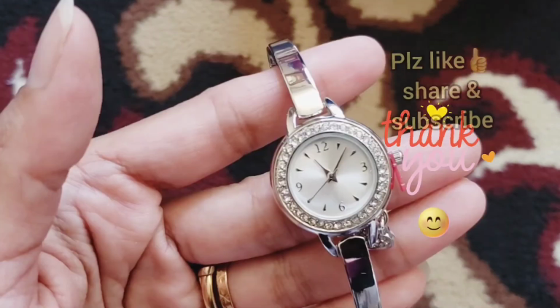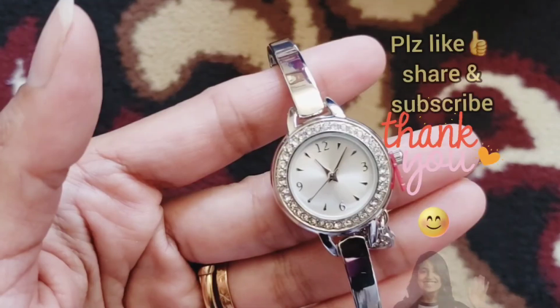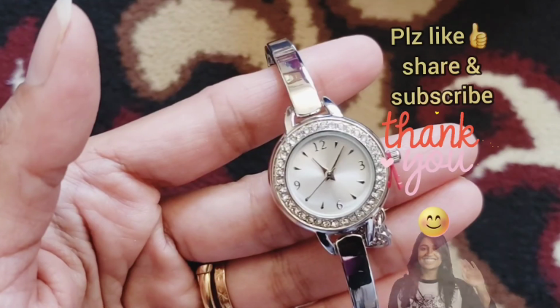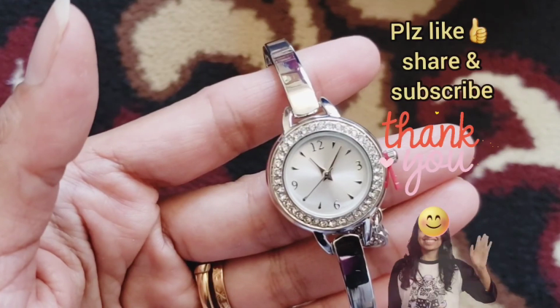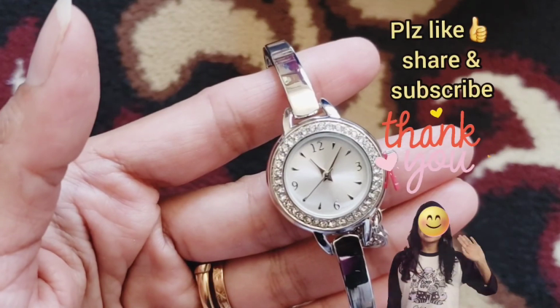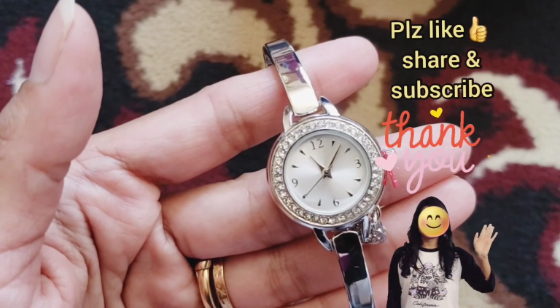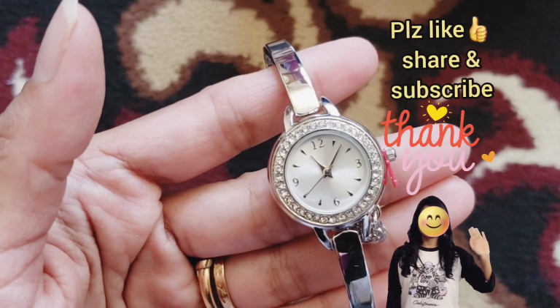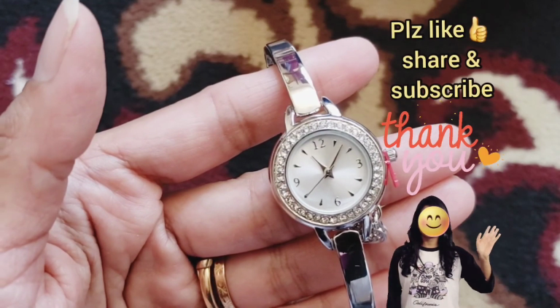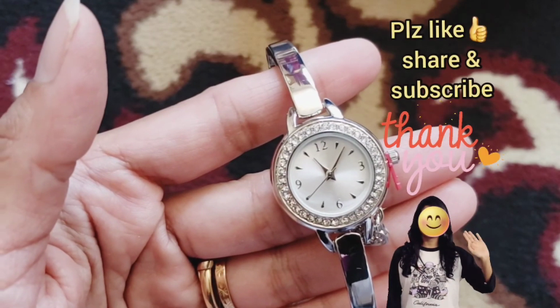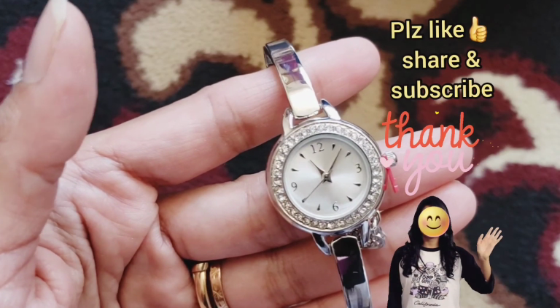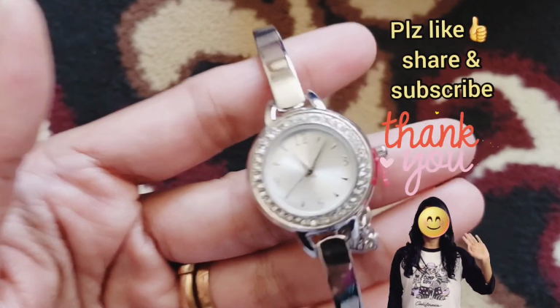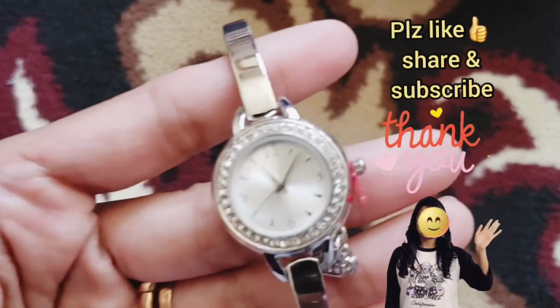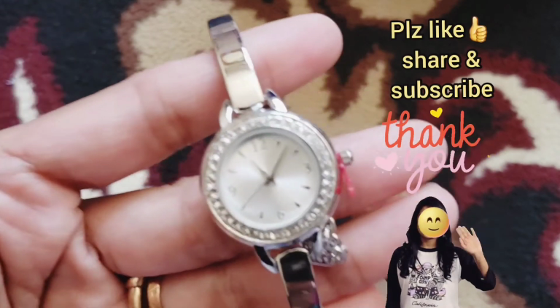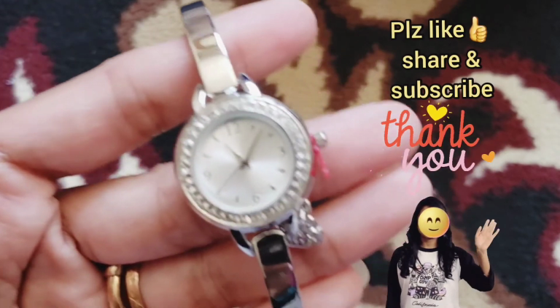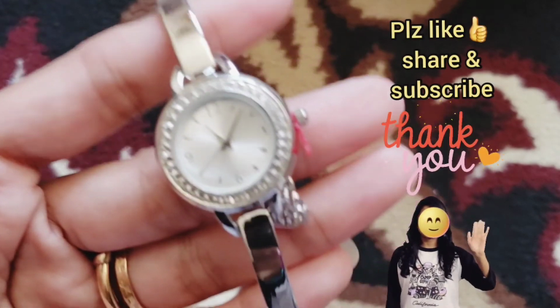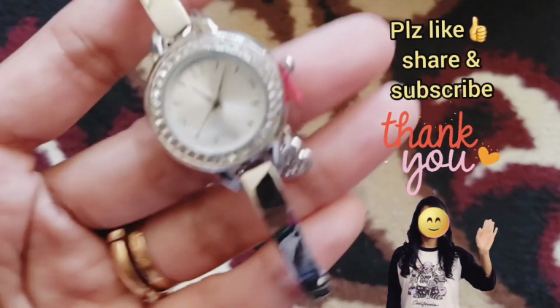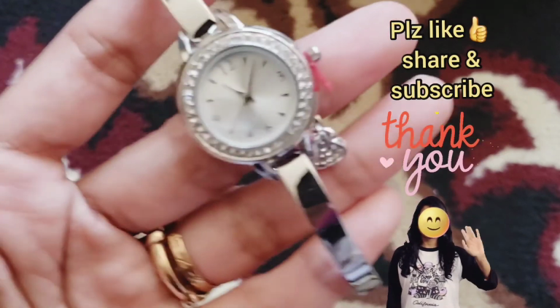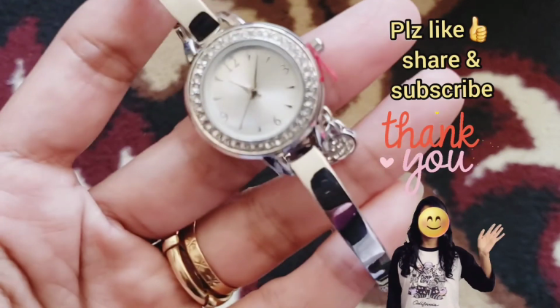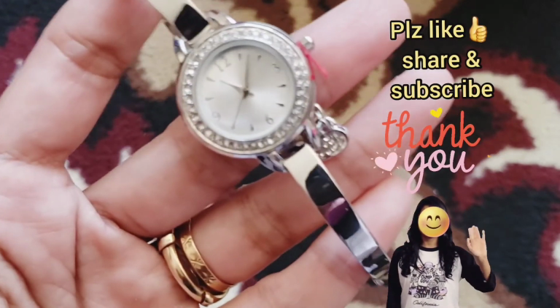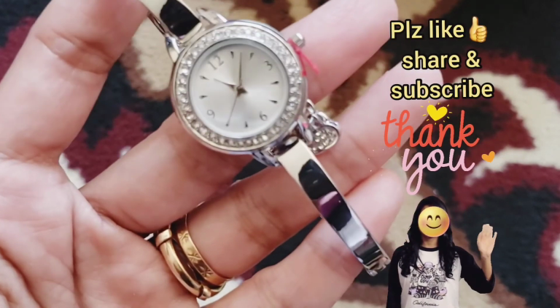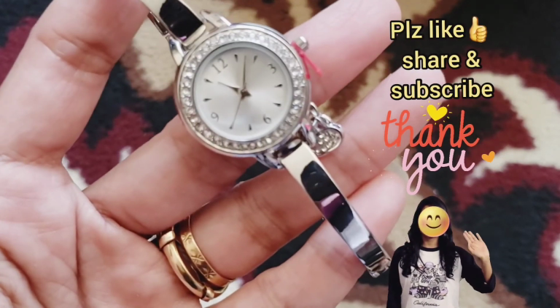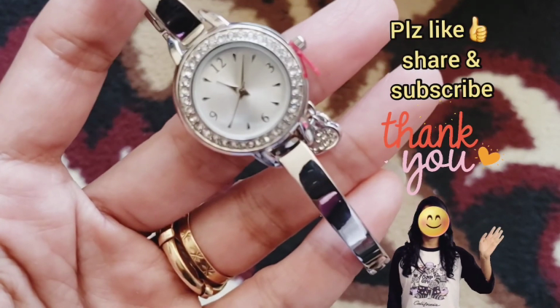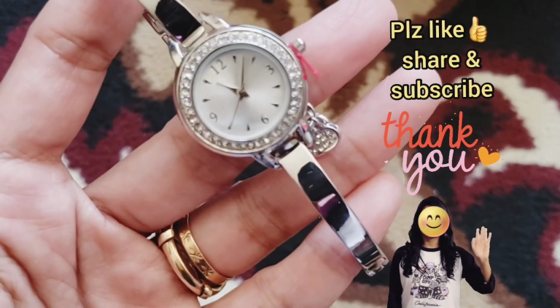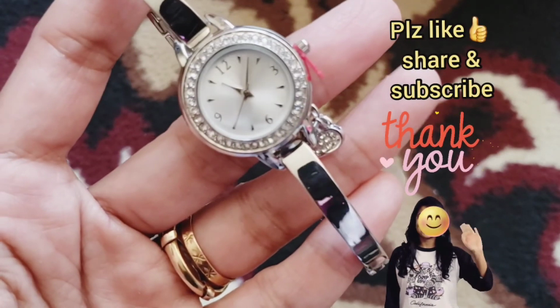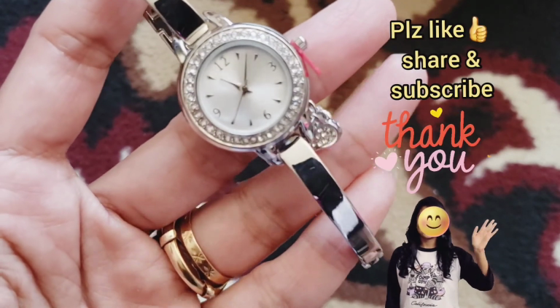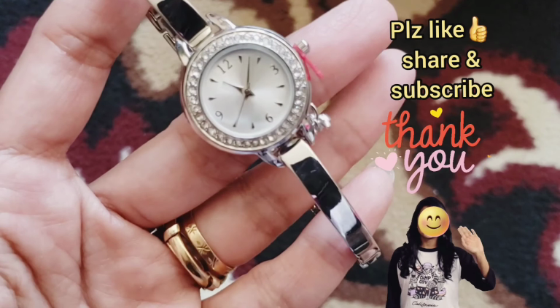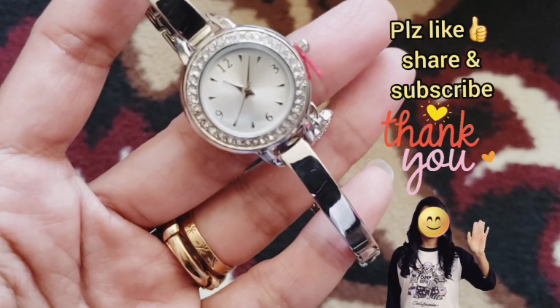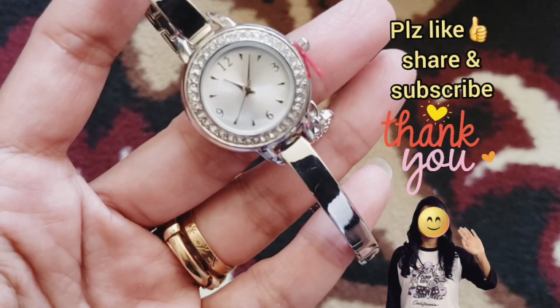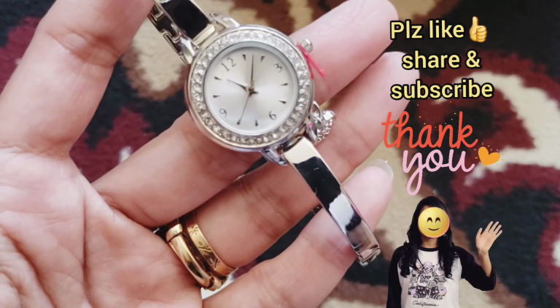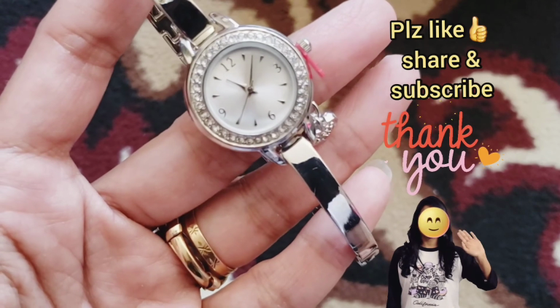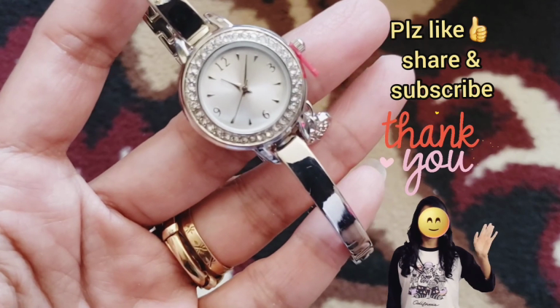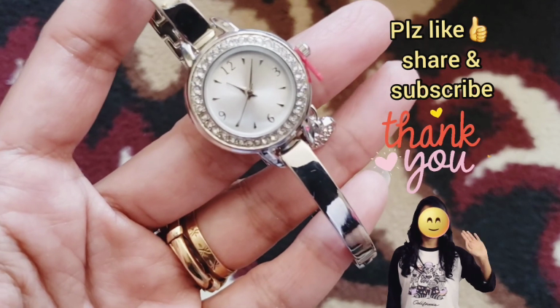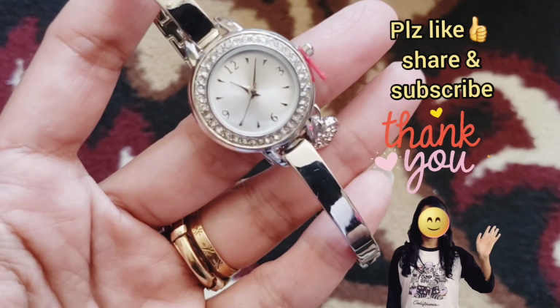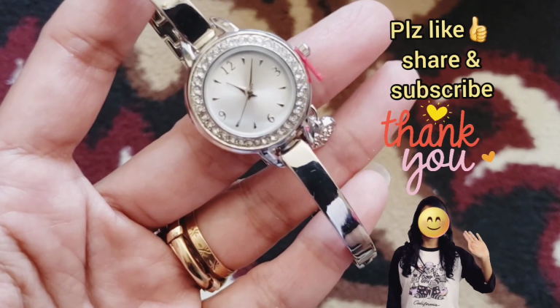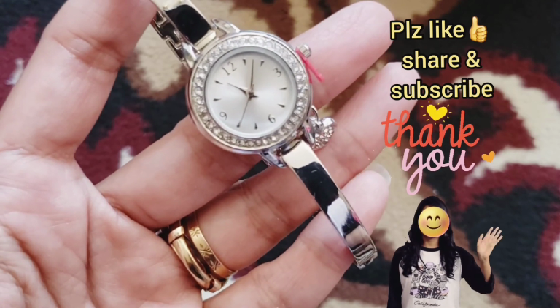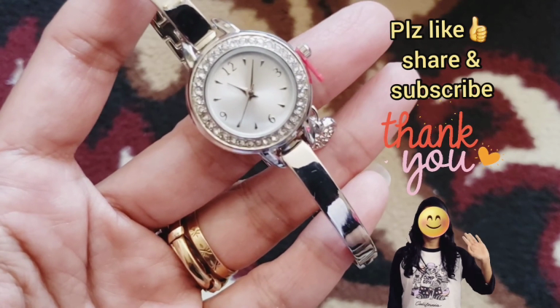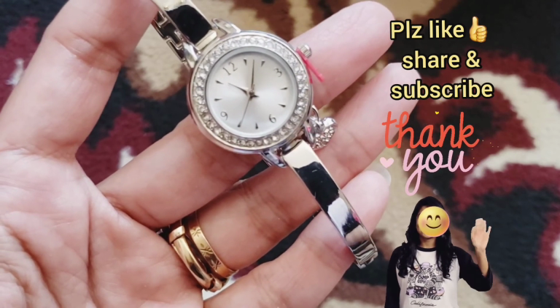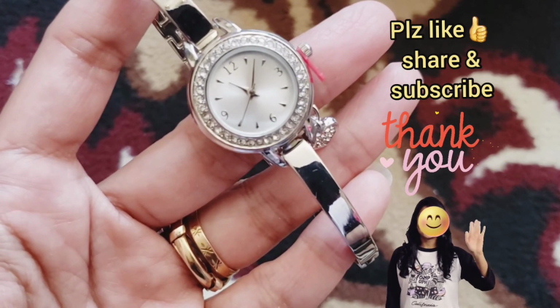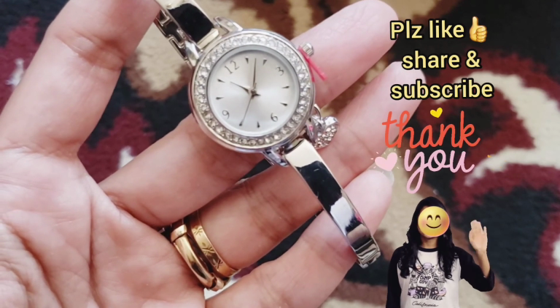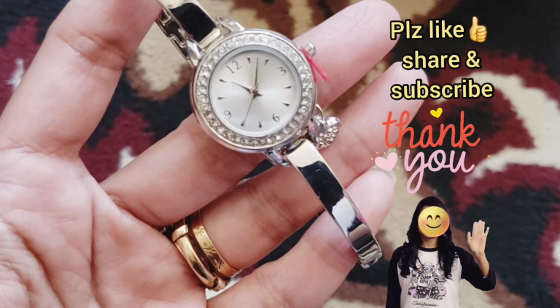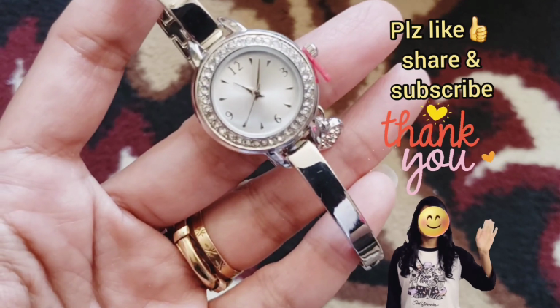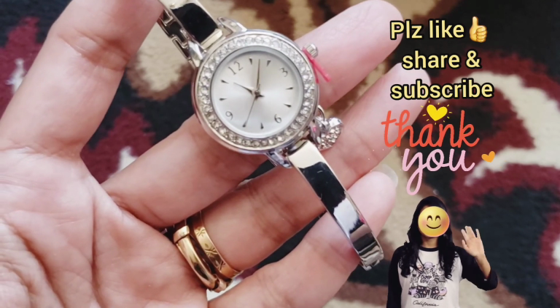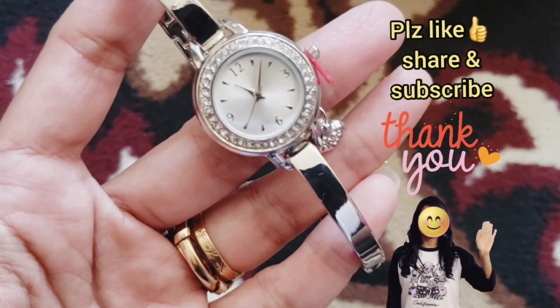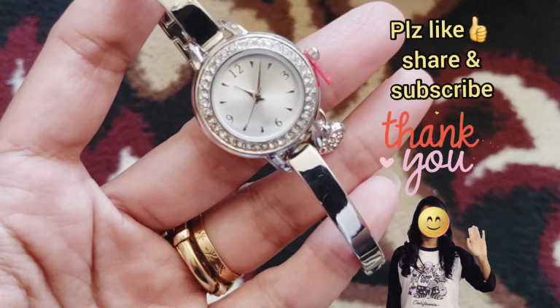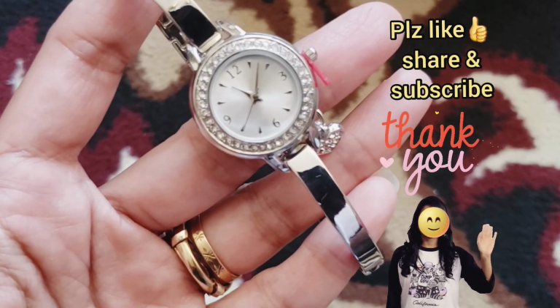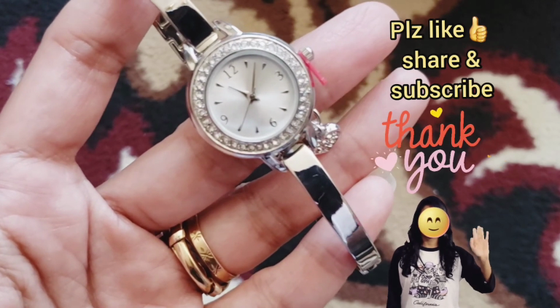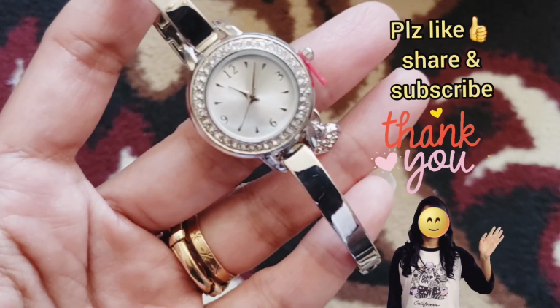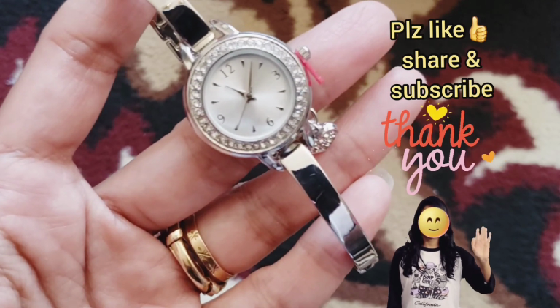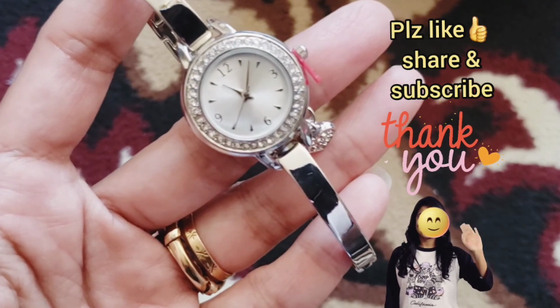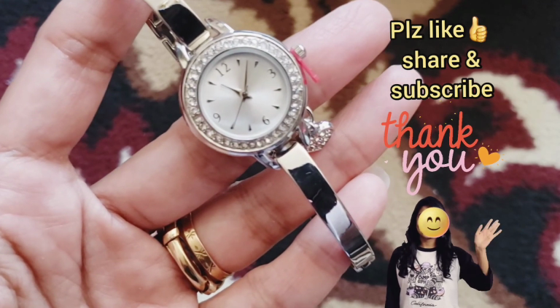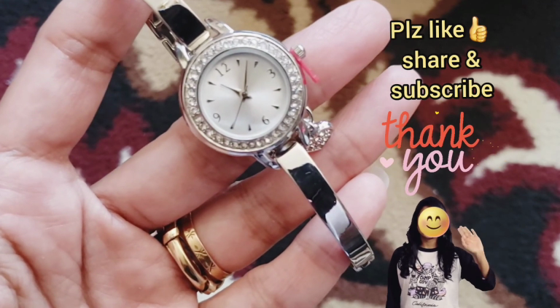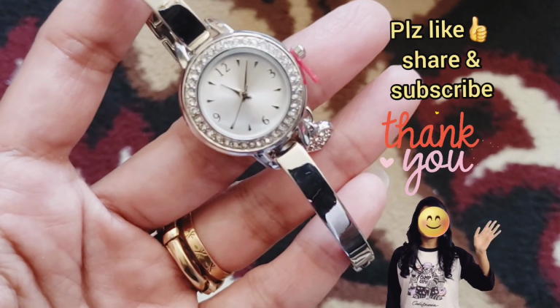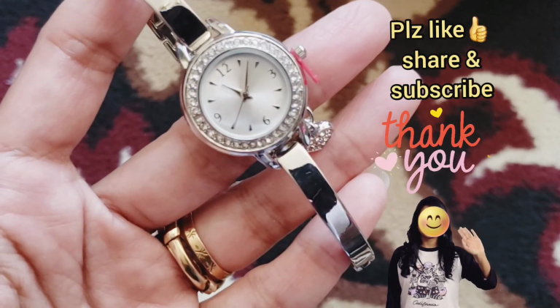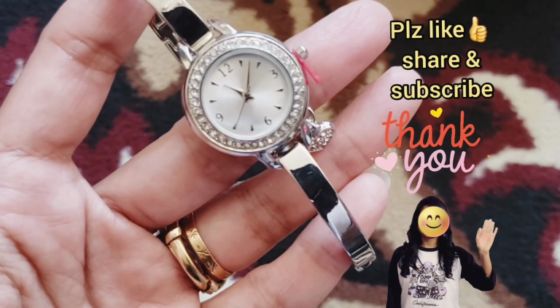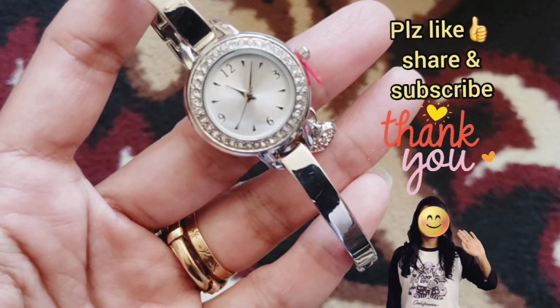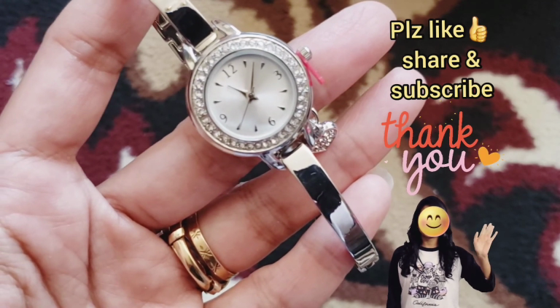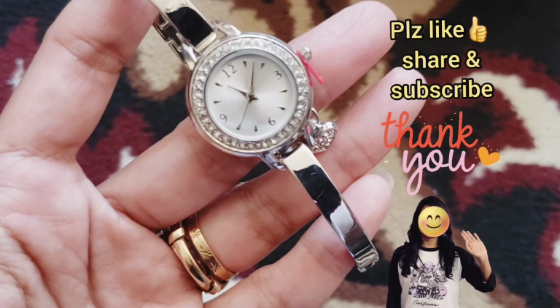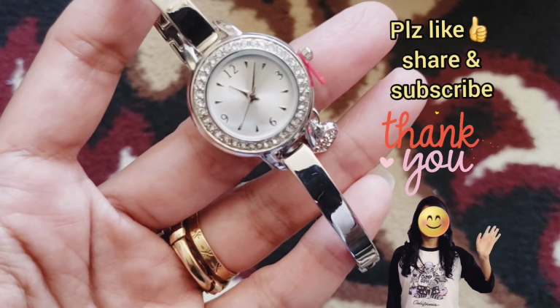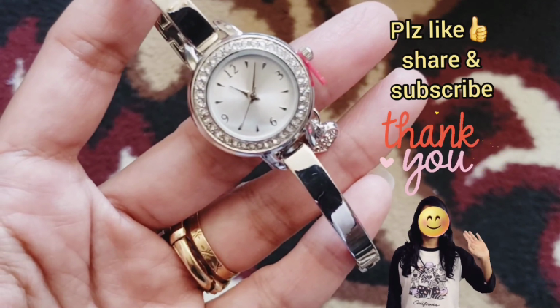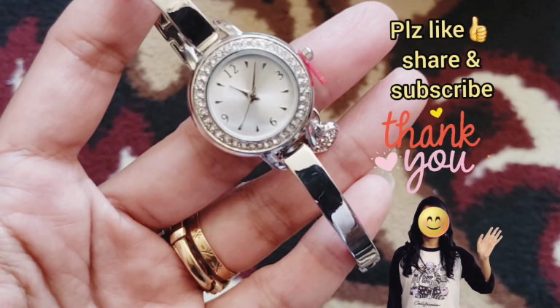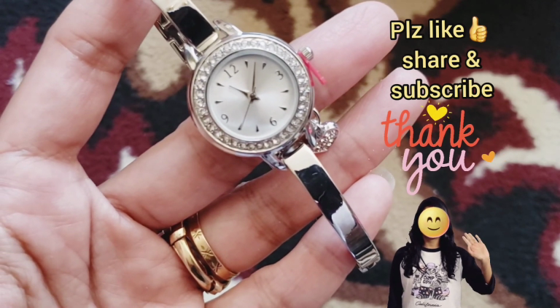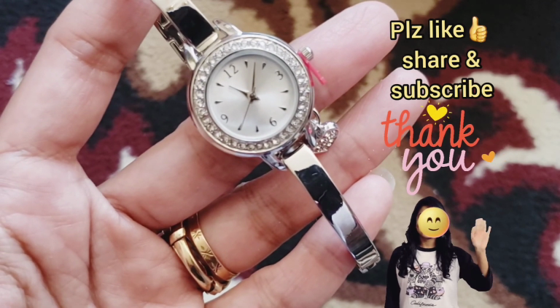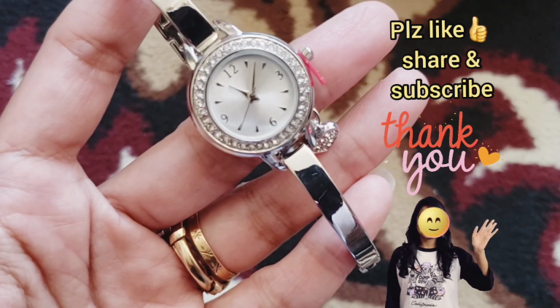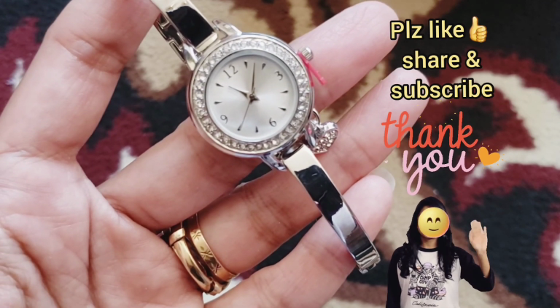Thank you so much for watching my review. I hope you have a good day. Please like, share, and subscribe. Thank you, bye!